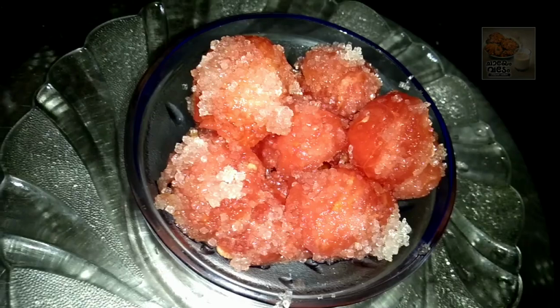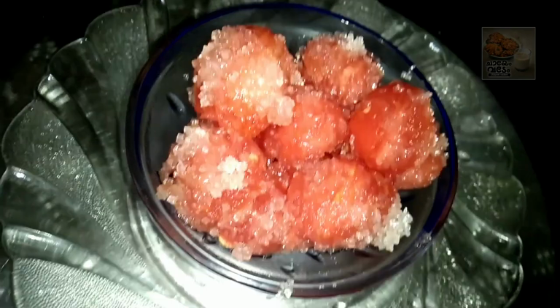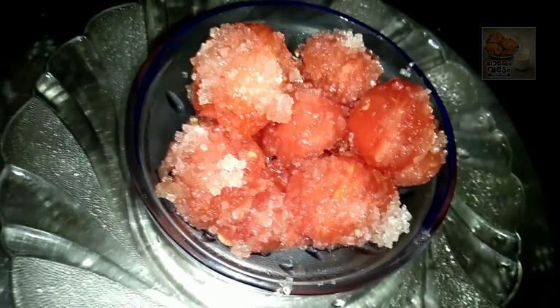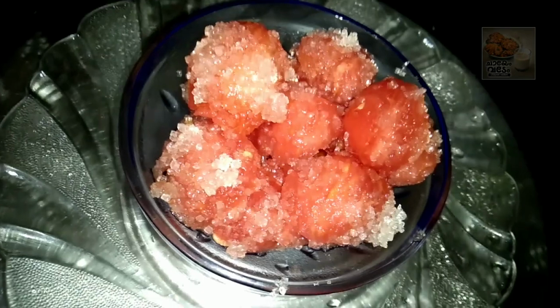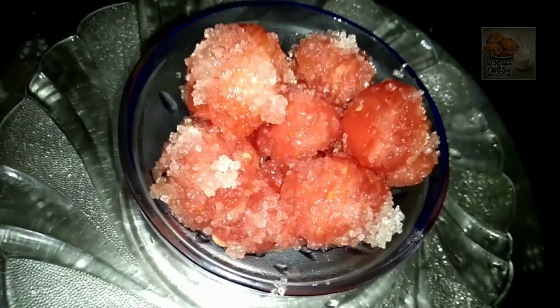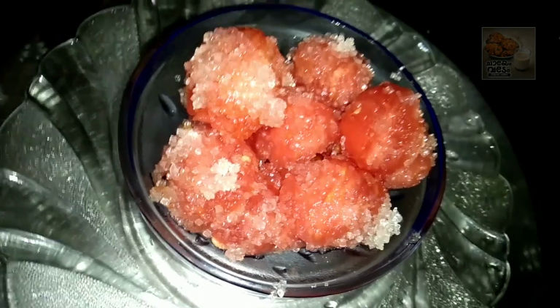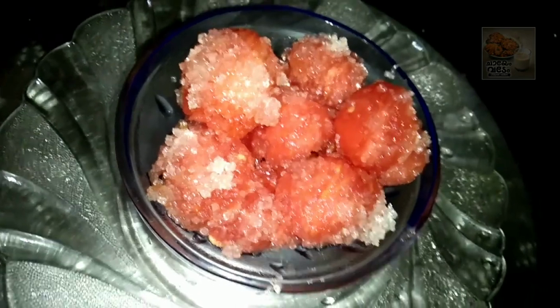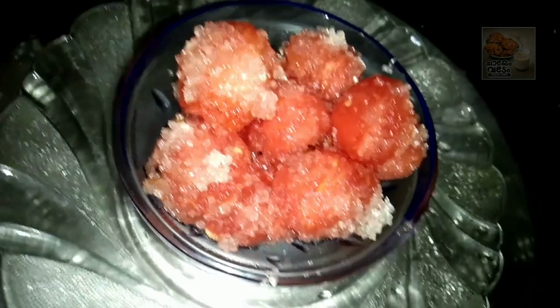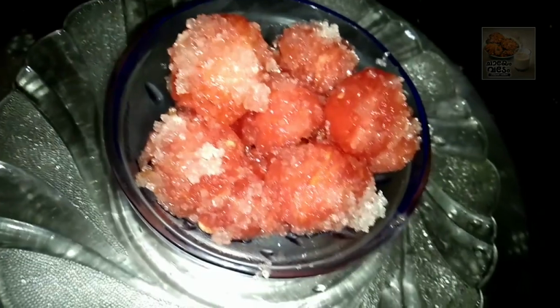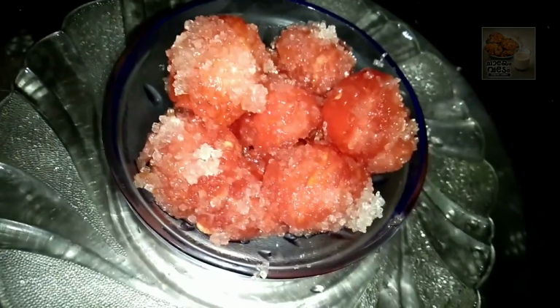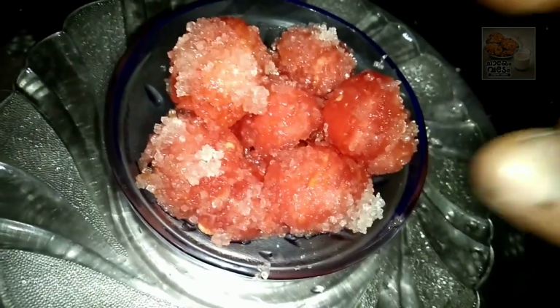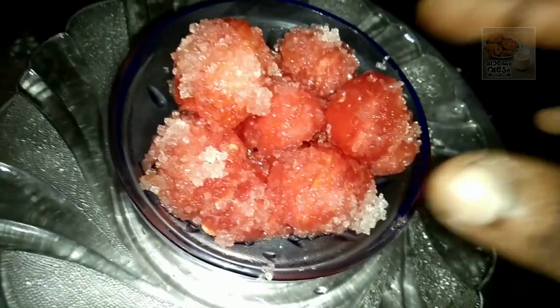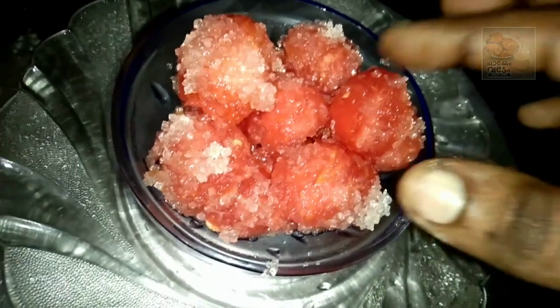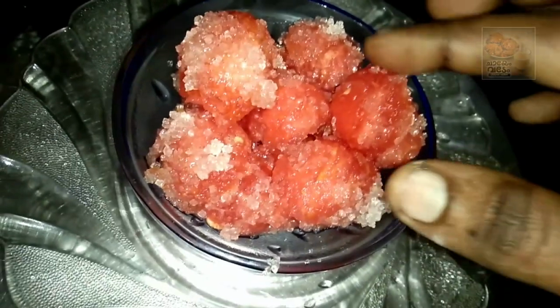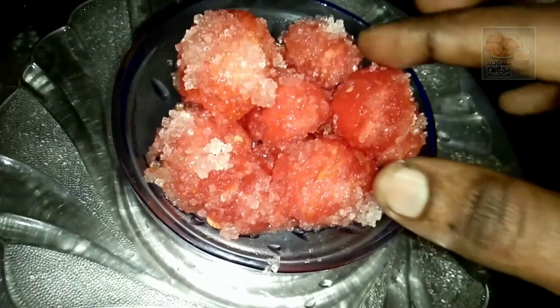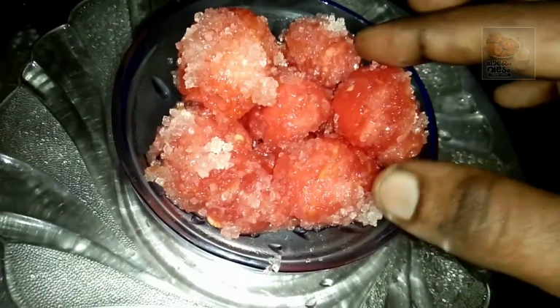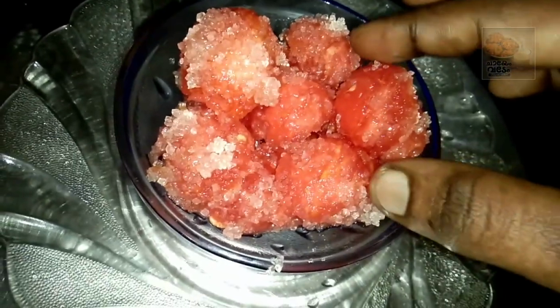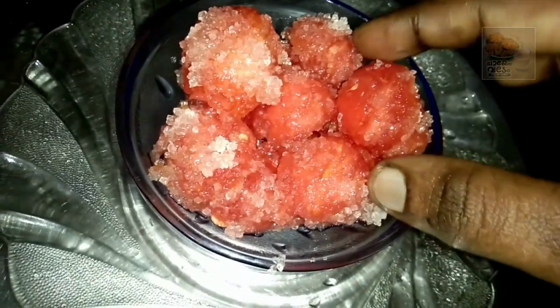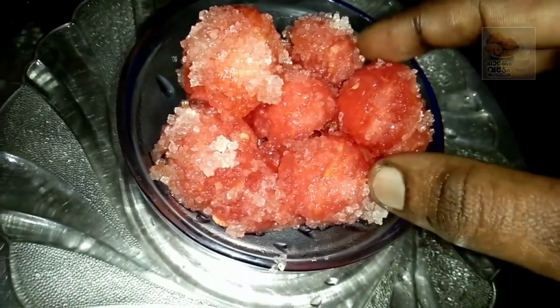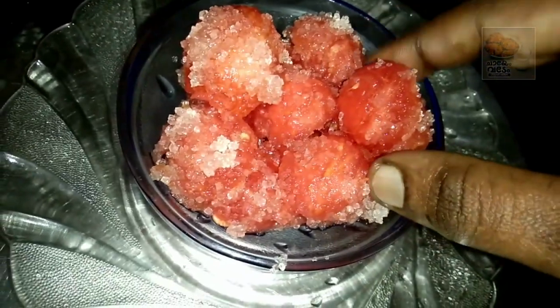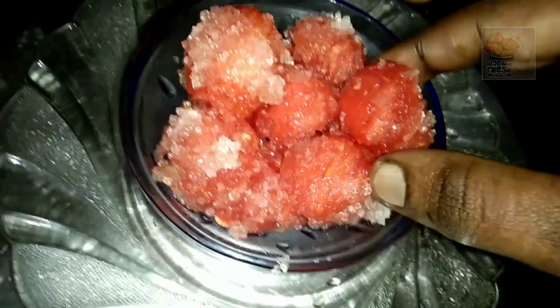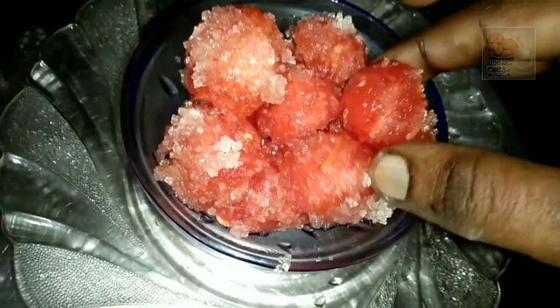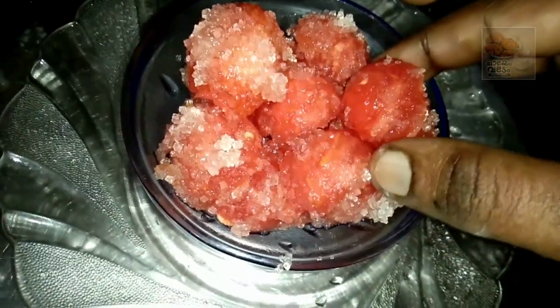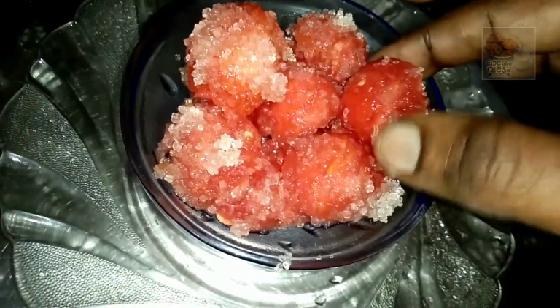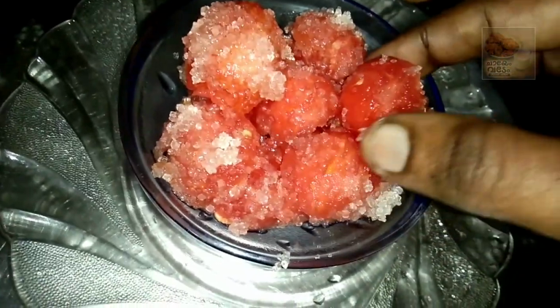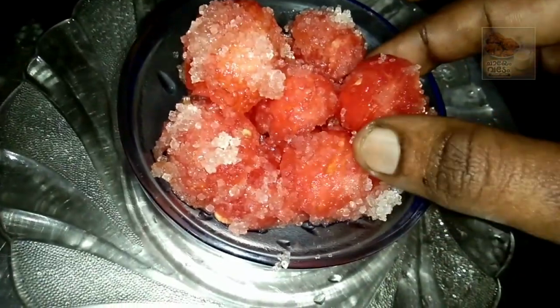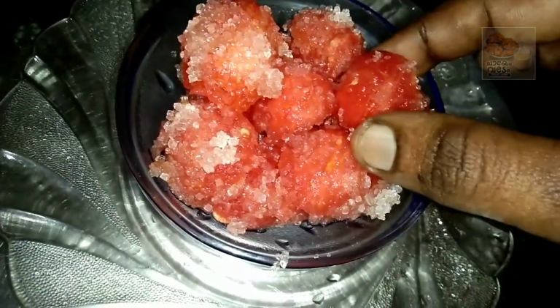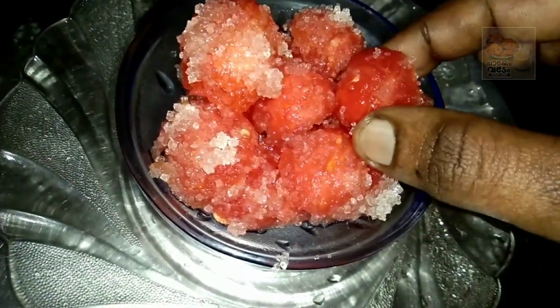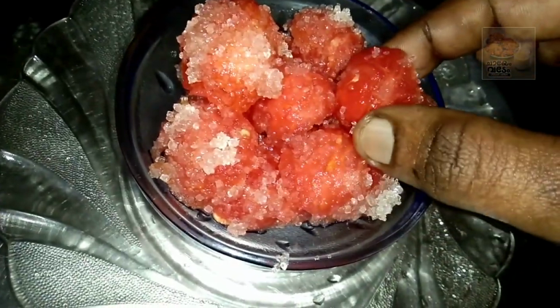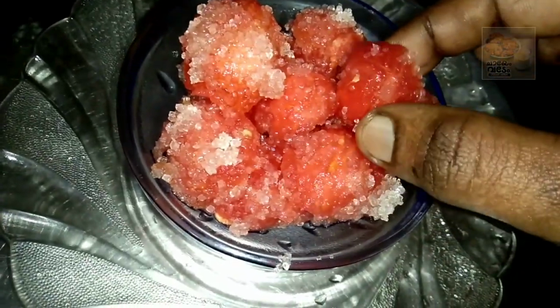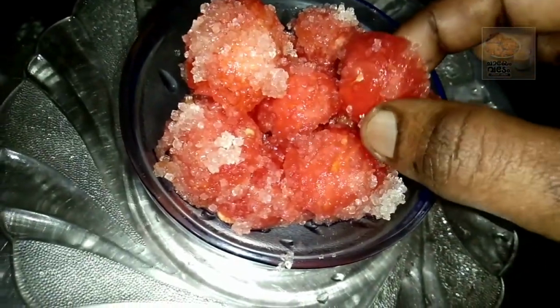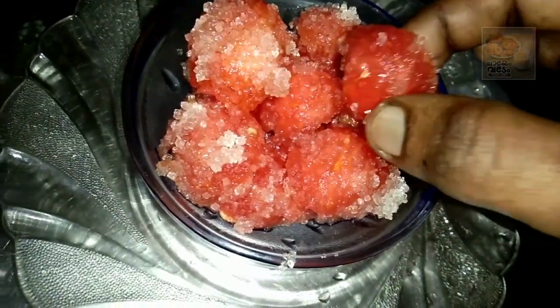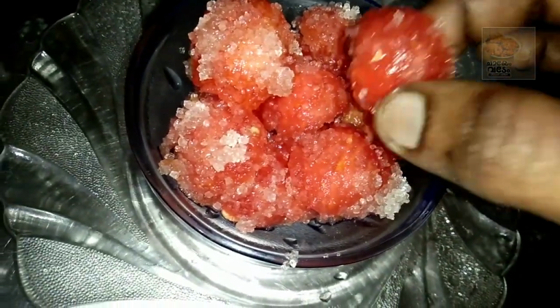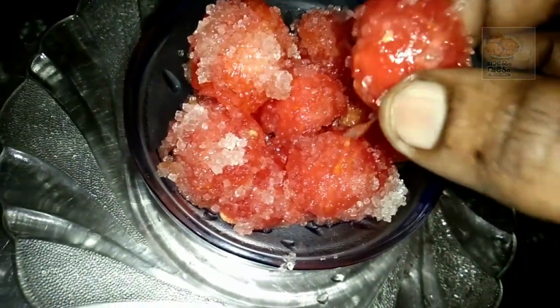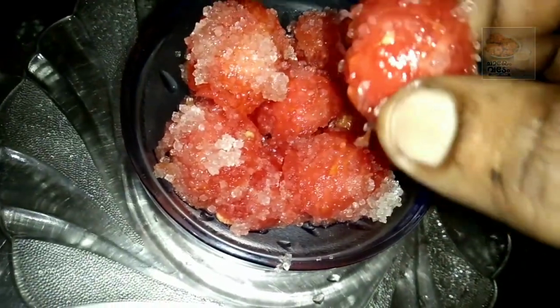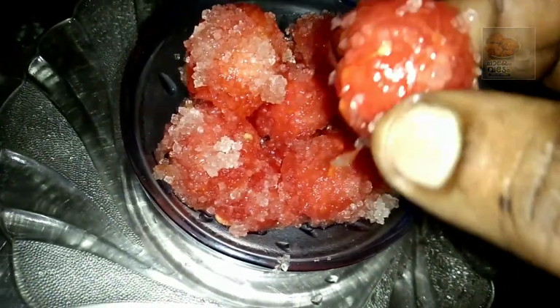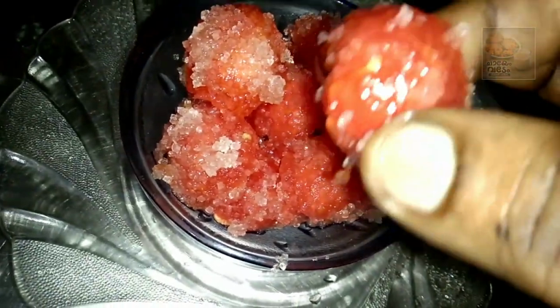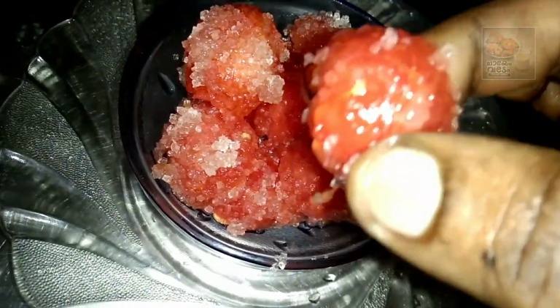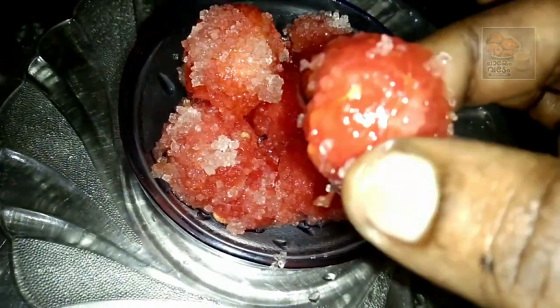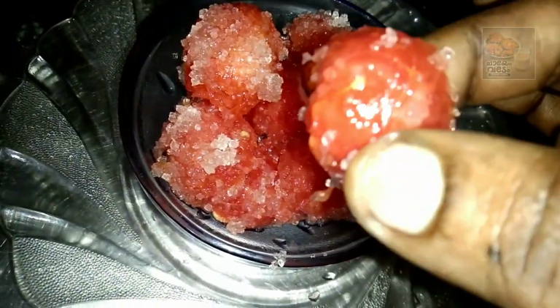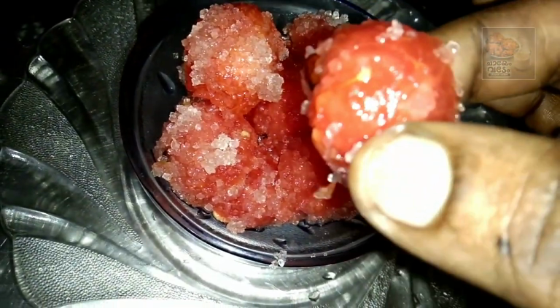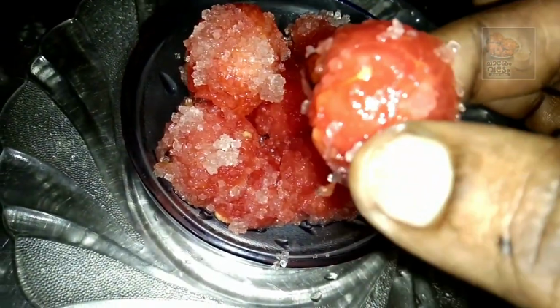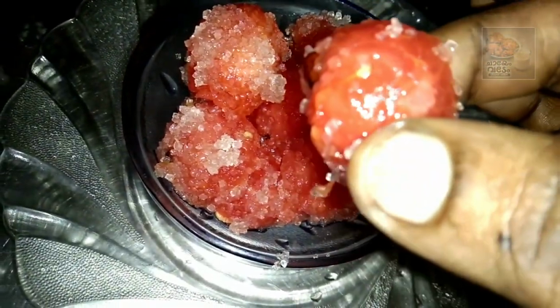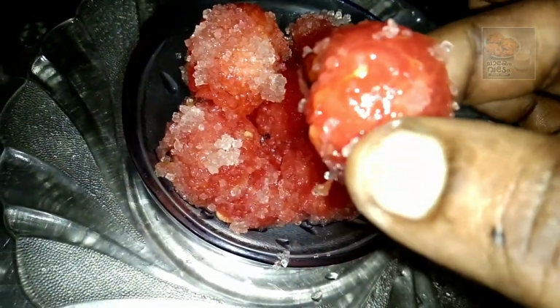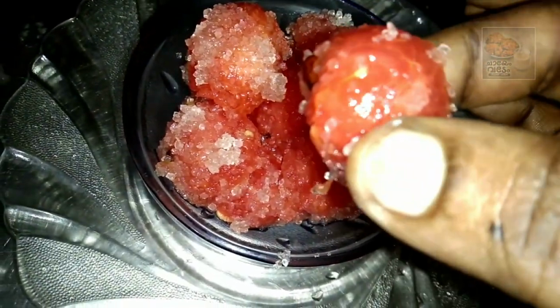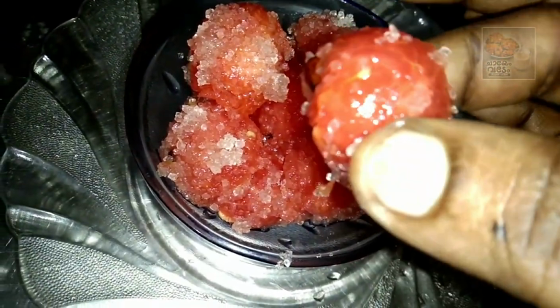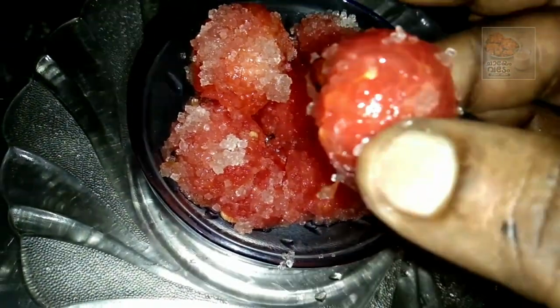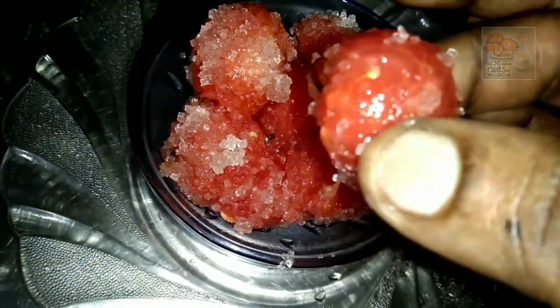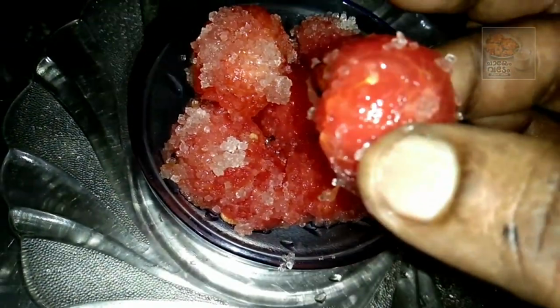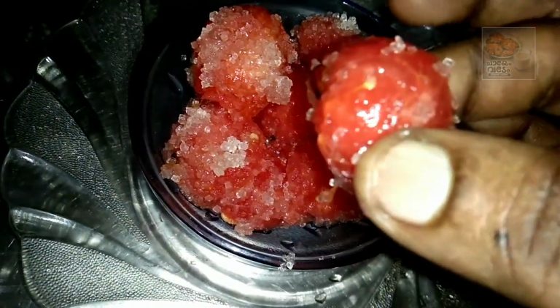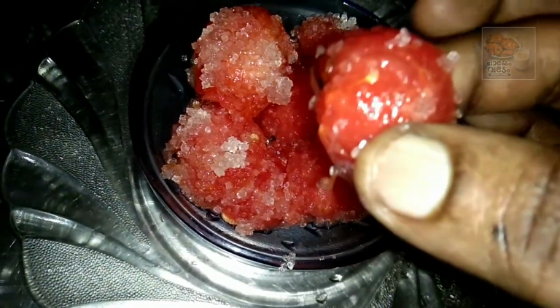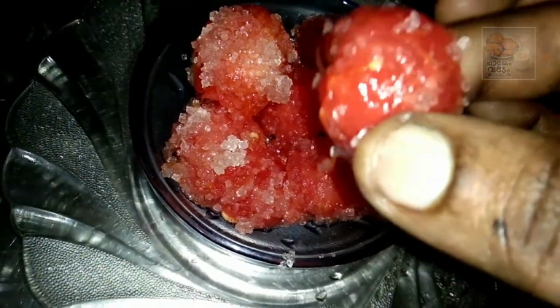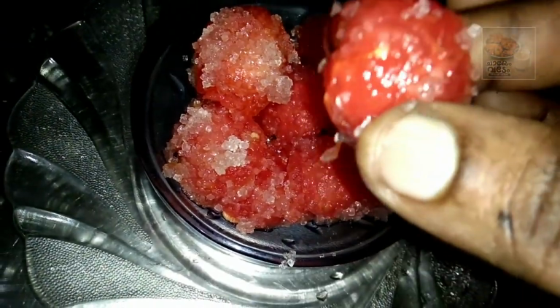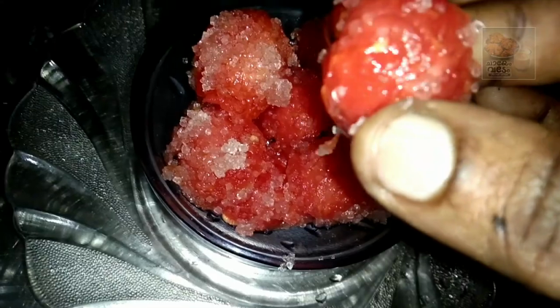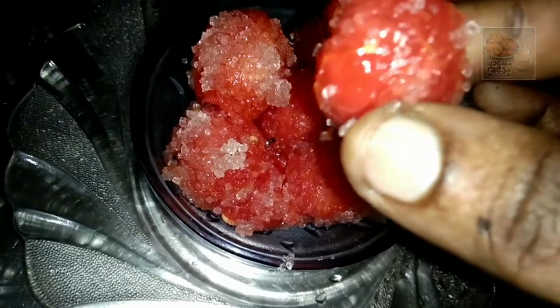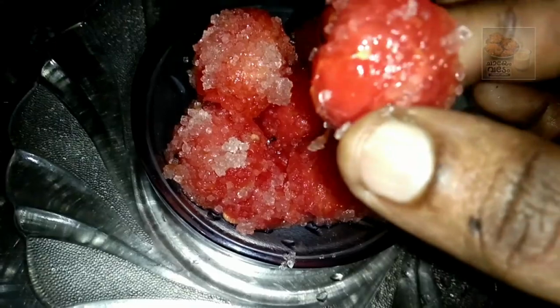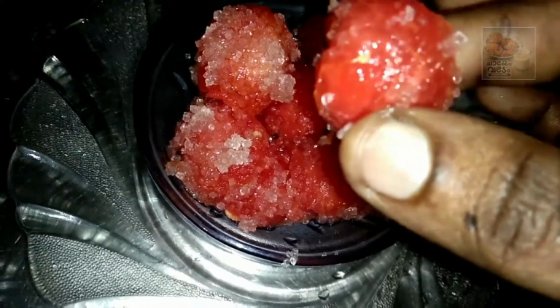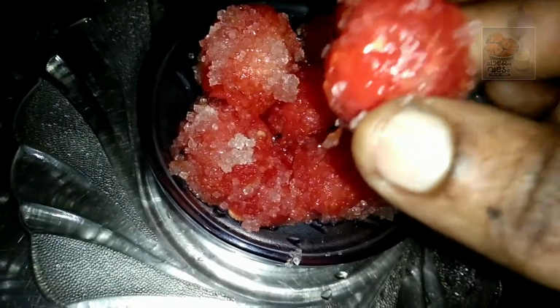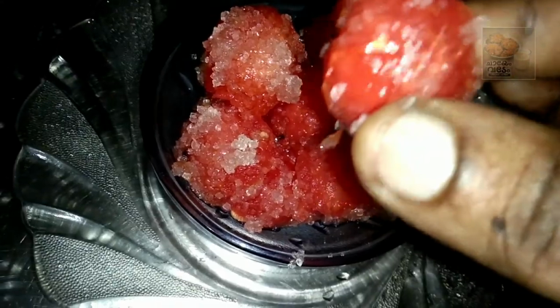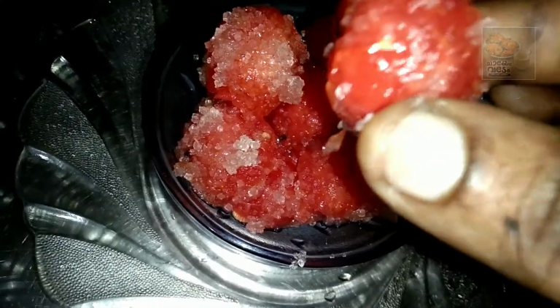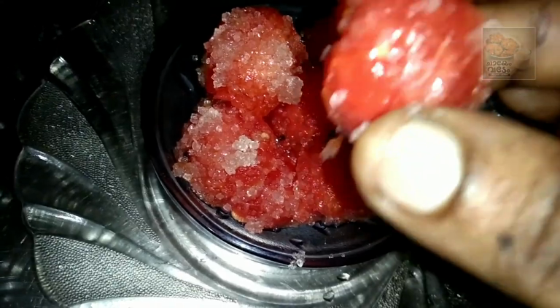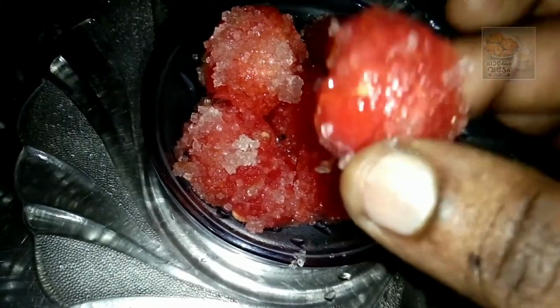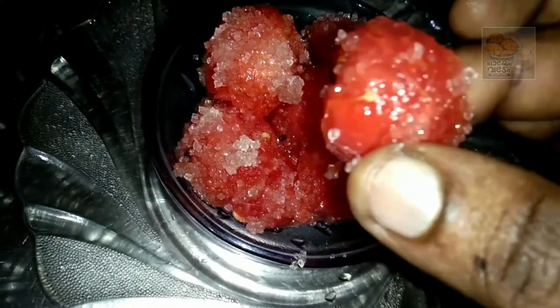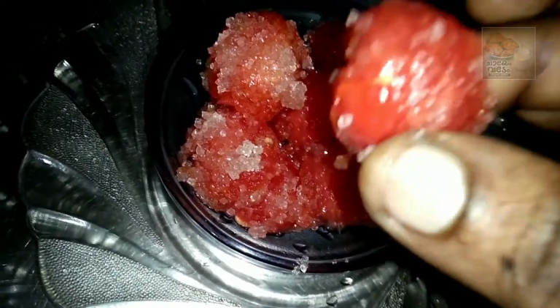Hi friends! Welcome back to our channel! I am here to share a sweet bowl recipe.